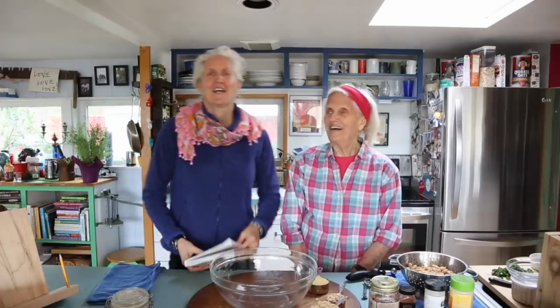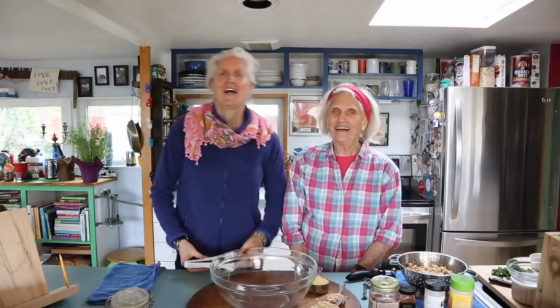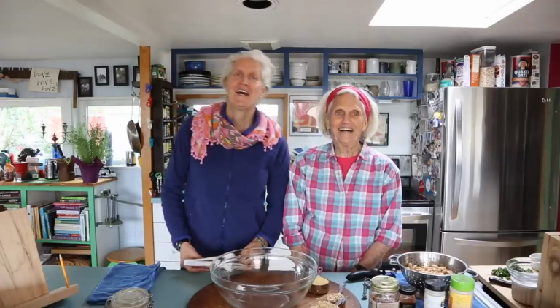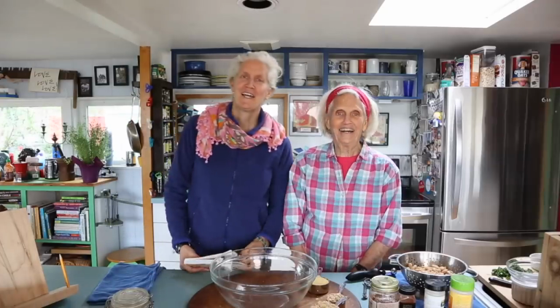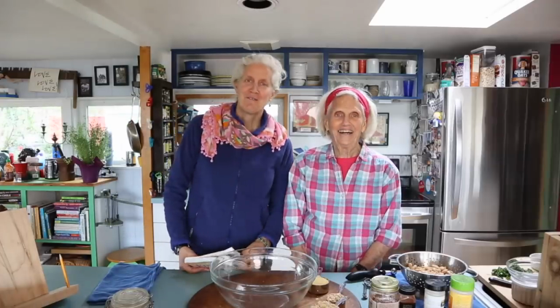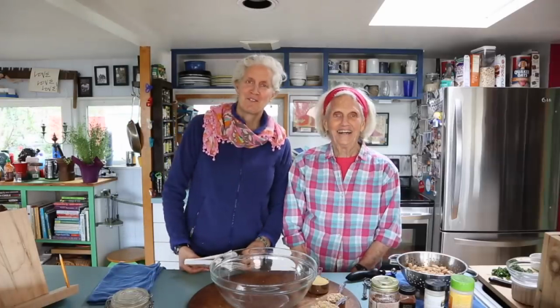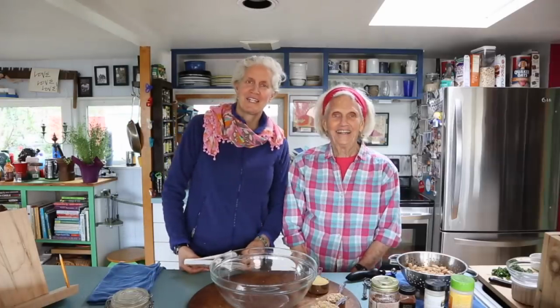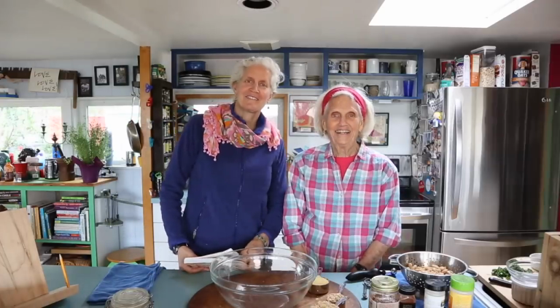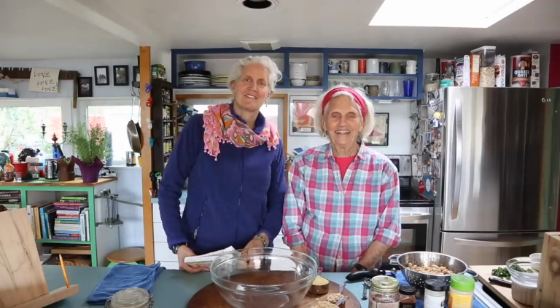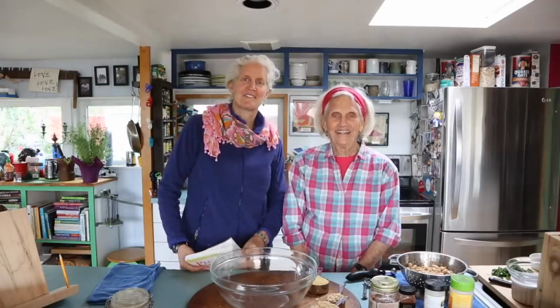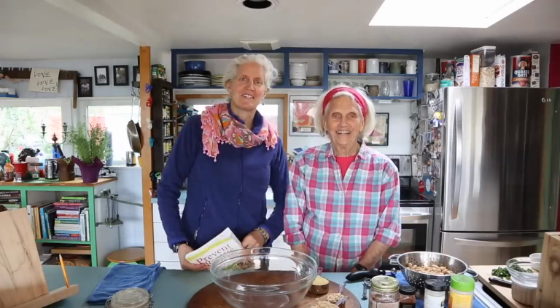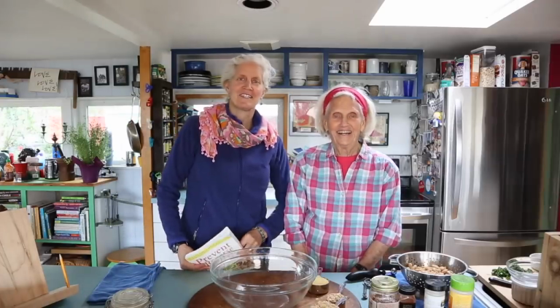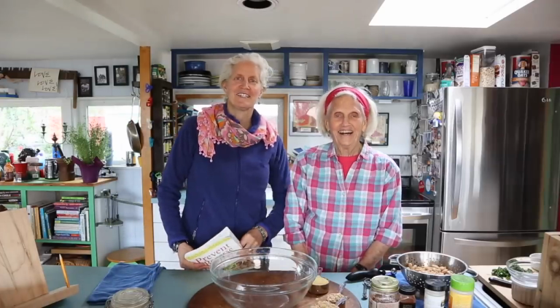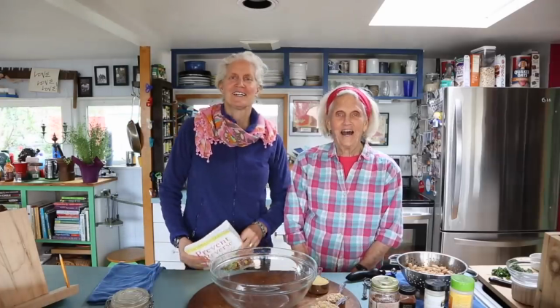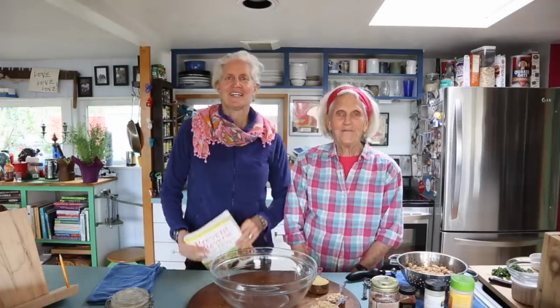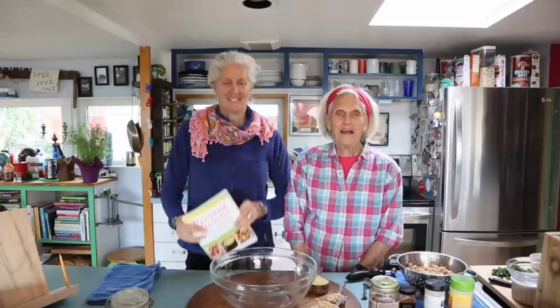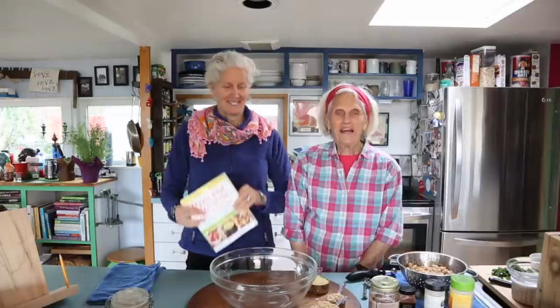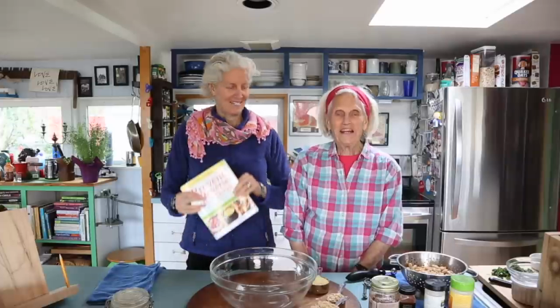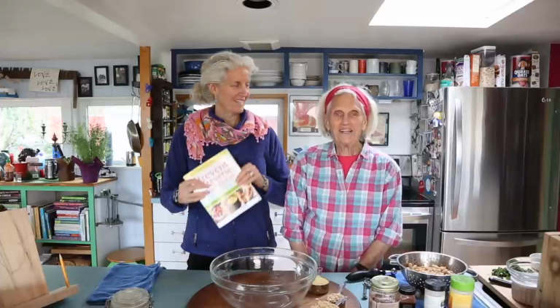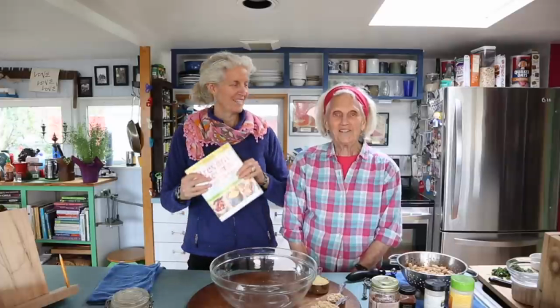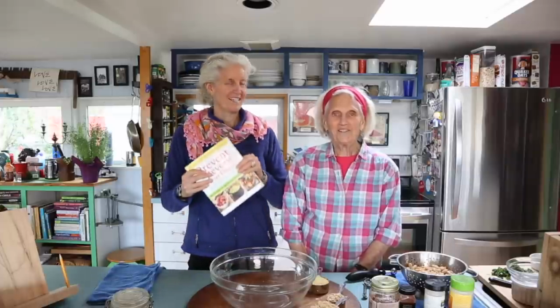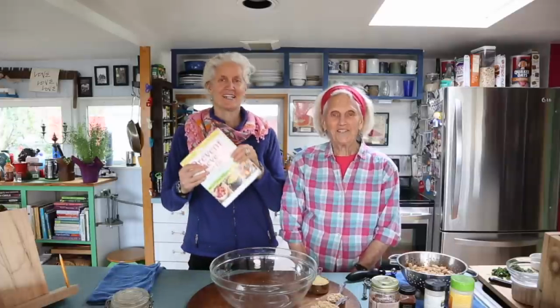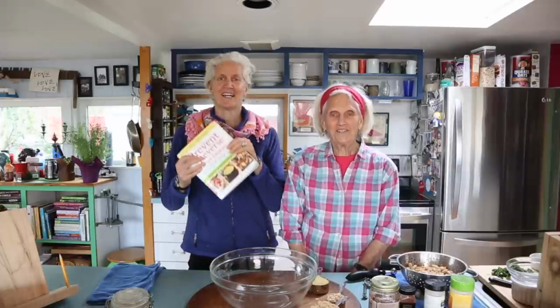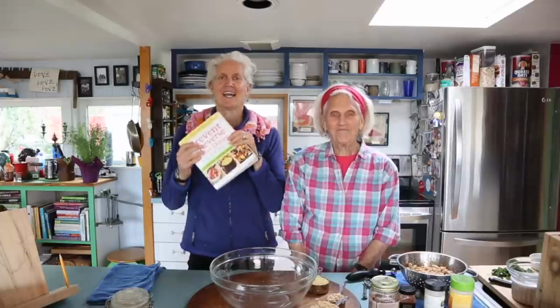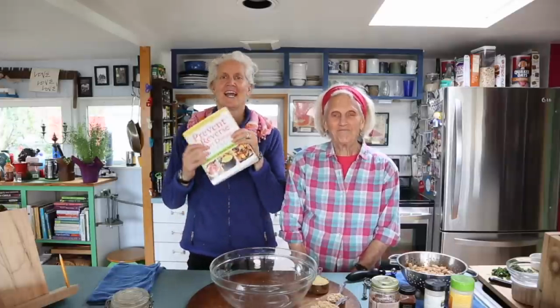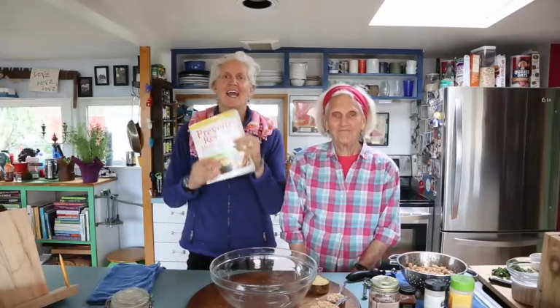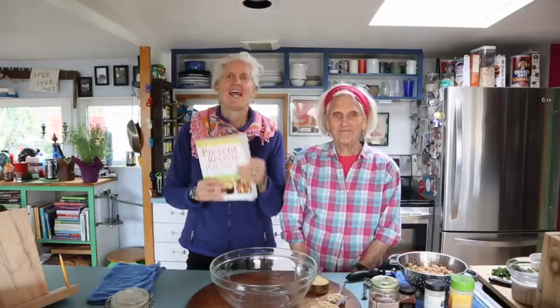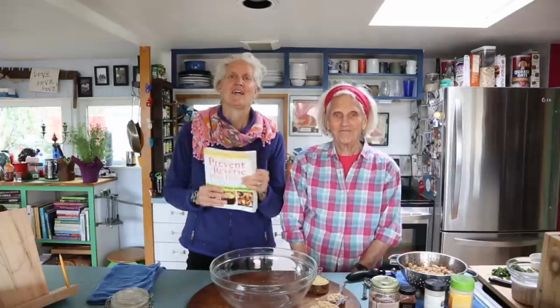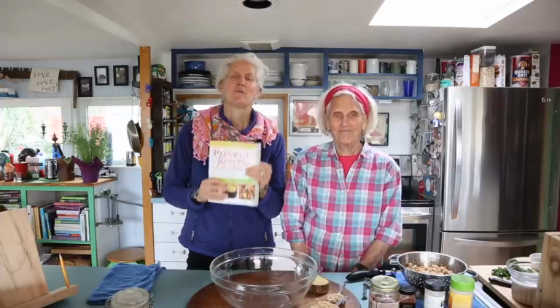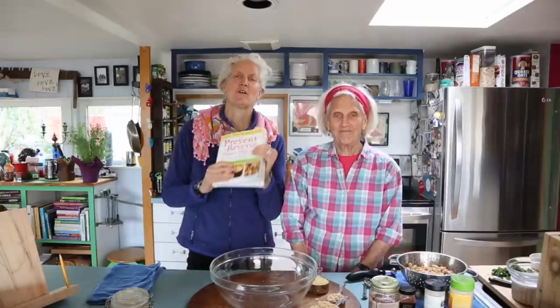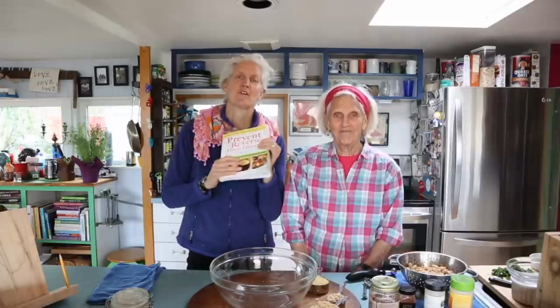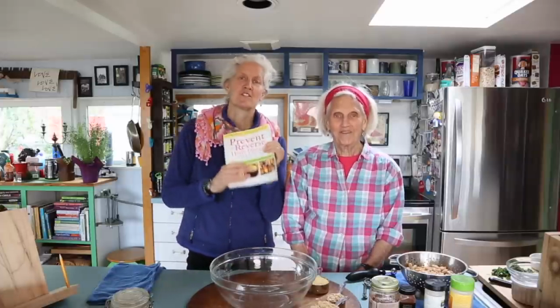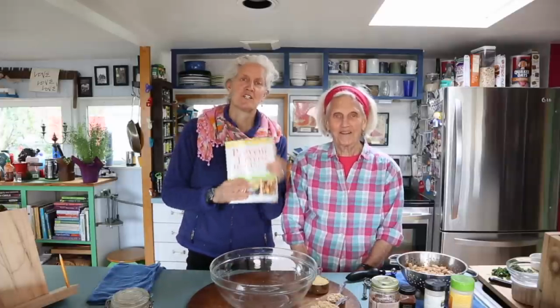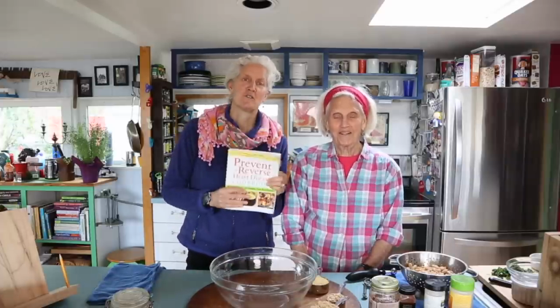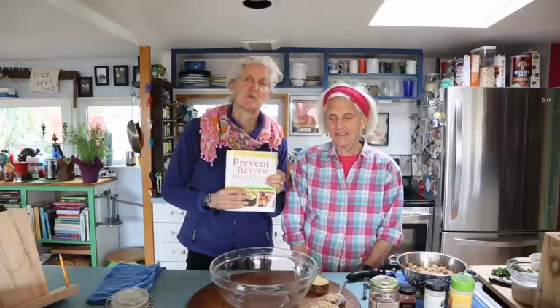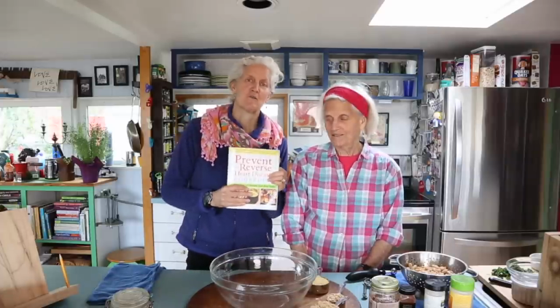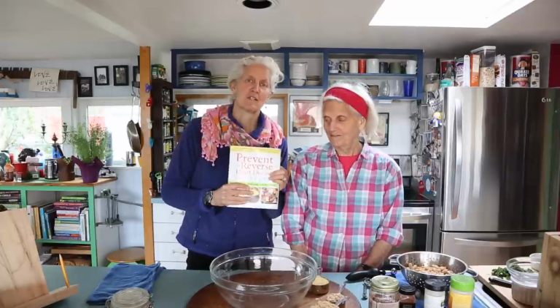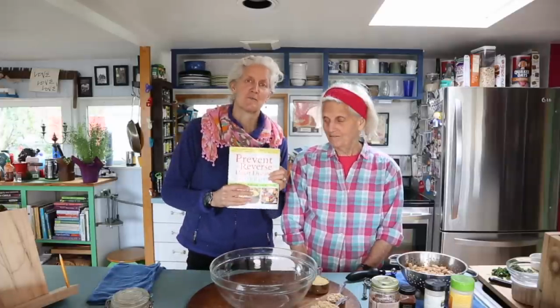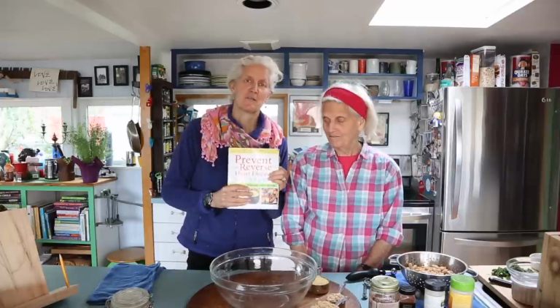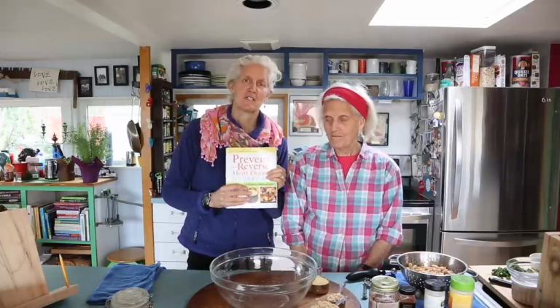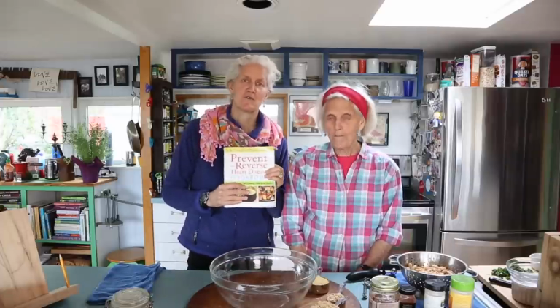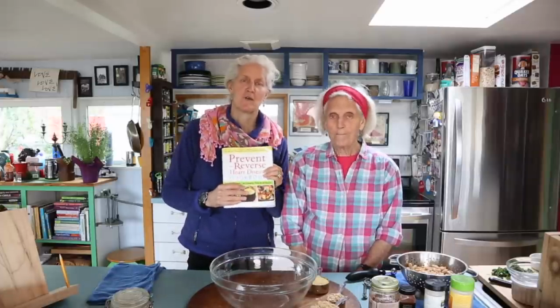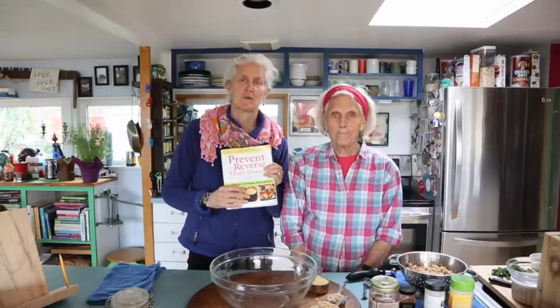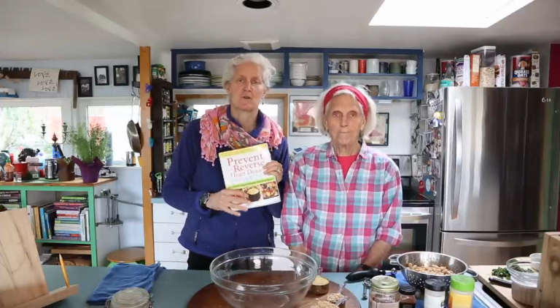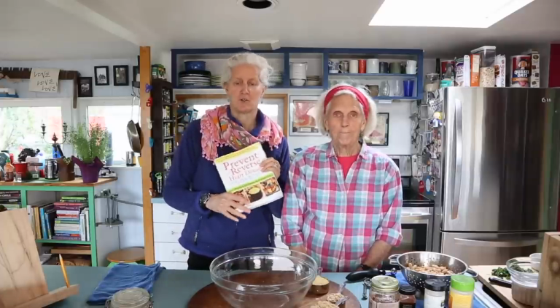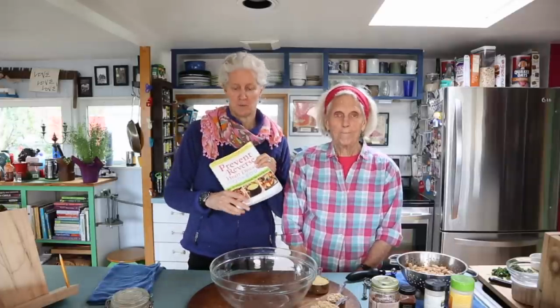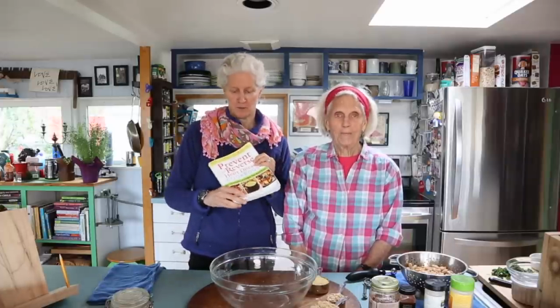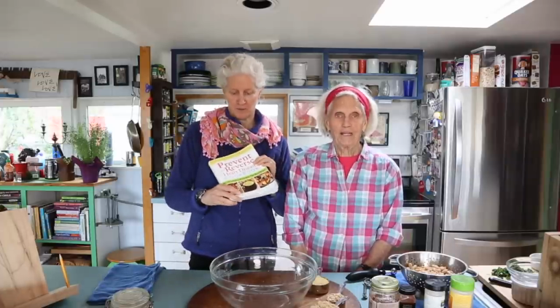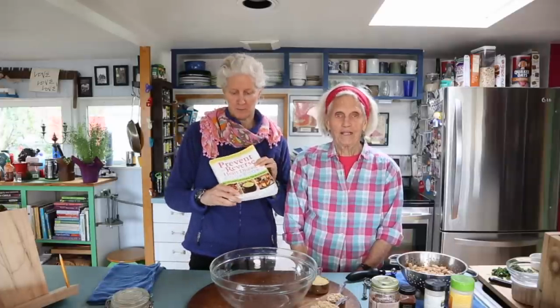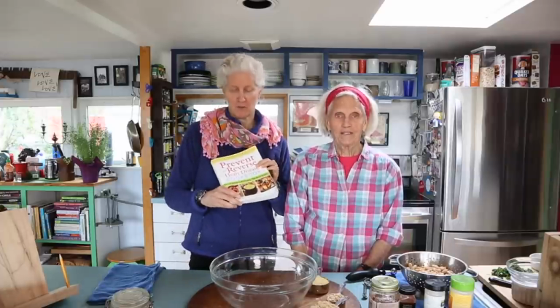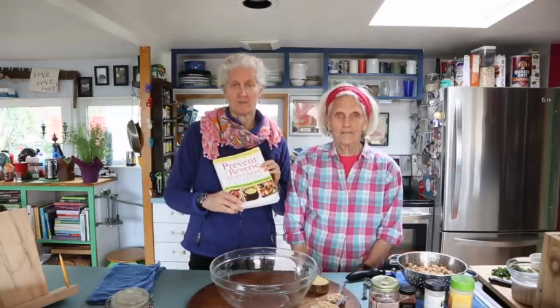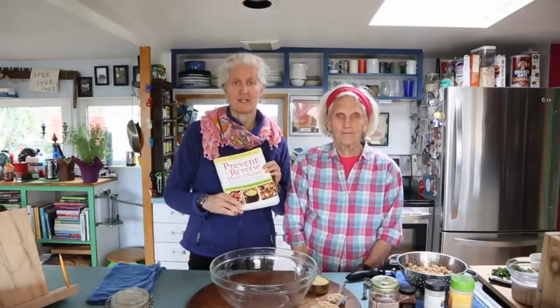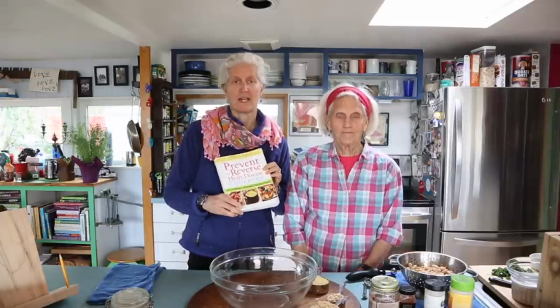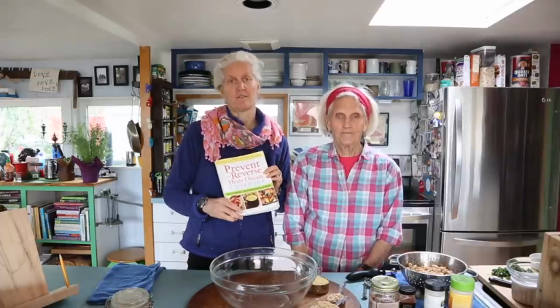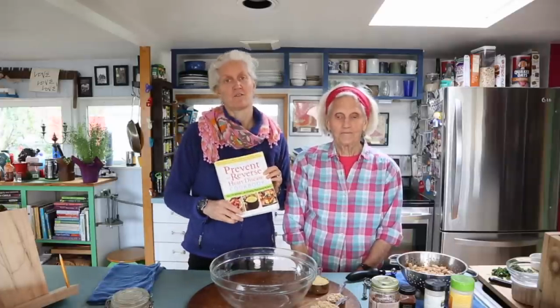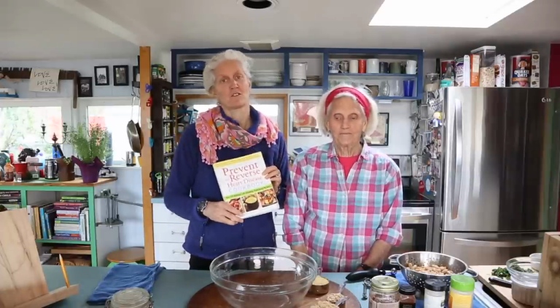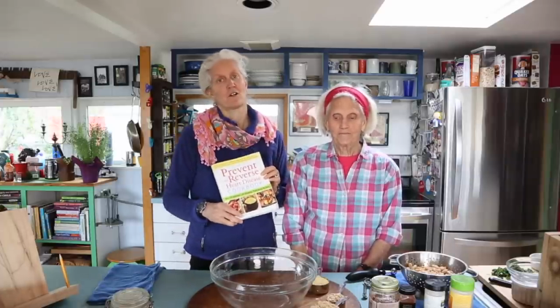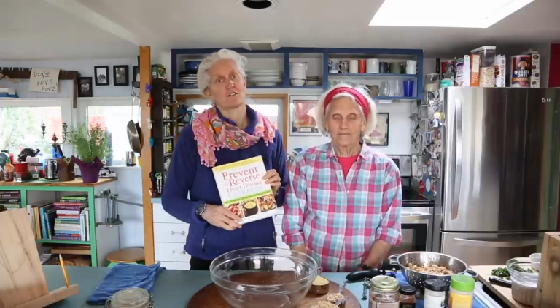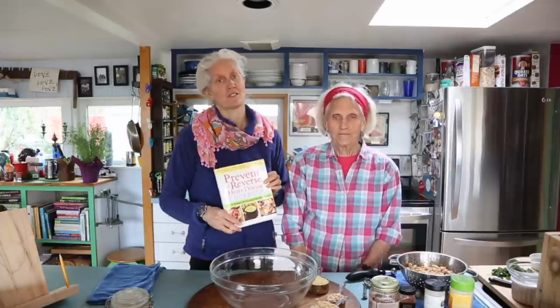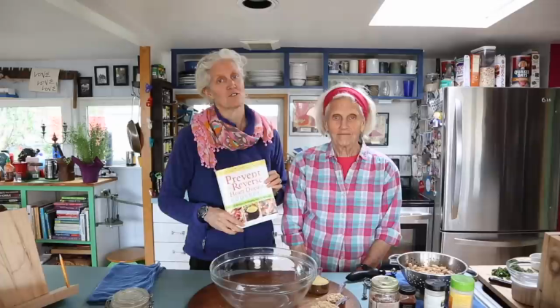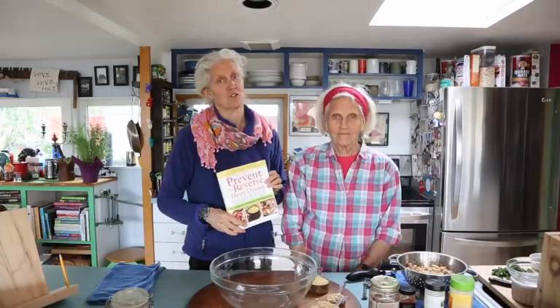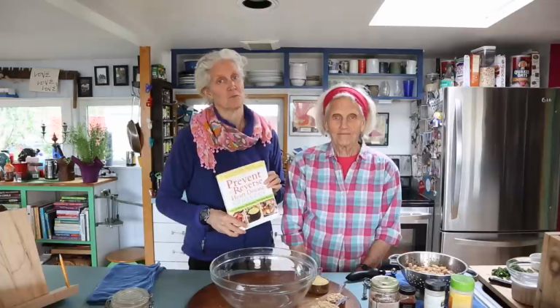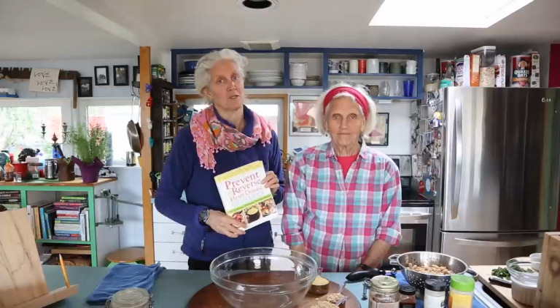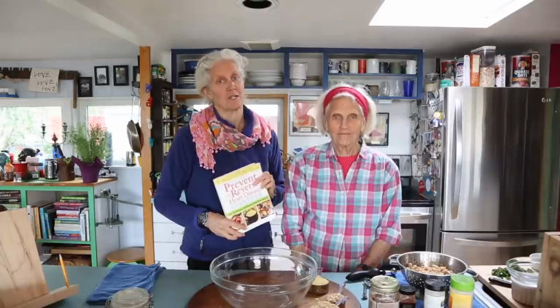Hi, I'm Jane Esselstyn. I'm Ann Esselstyn. And we are continuing with recipes from our cookbook, The Prevent and Reverse Heart Disease Cookbook.